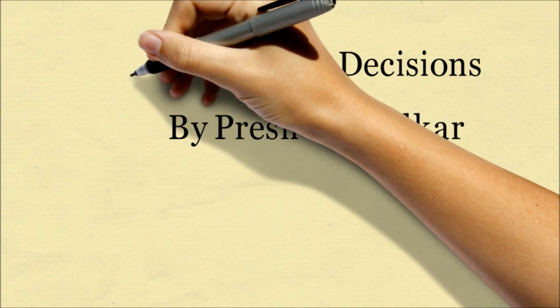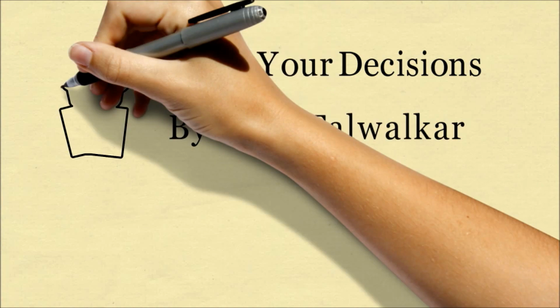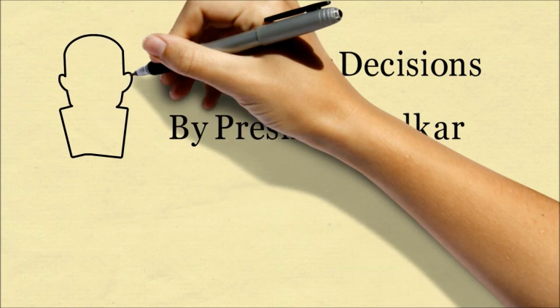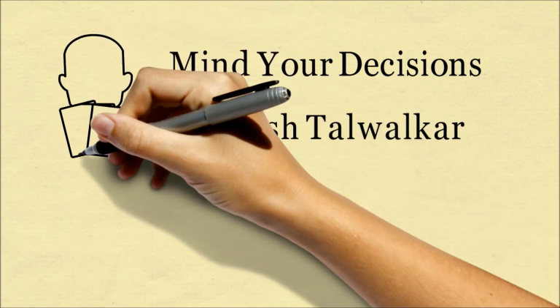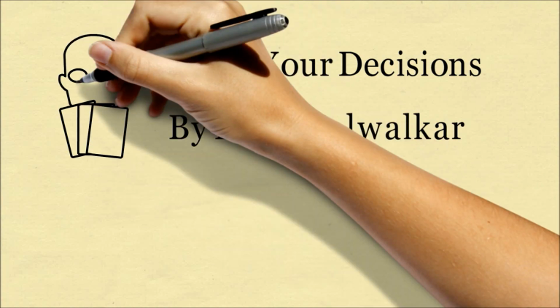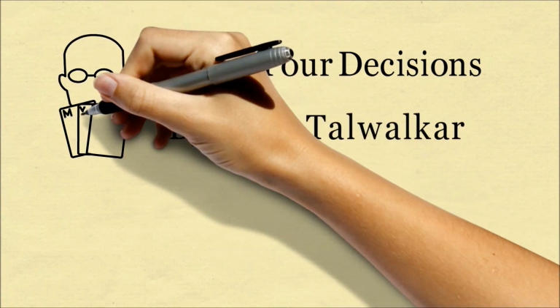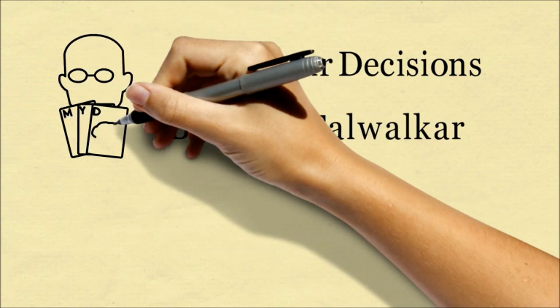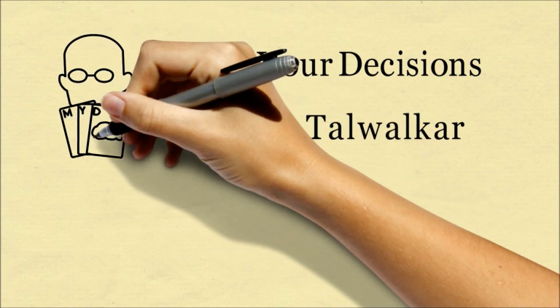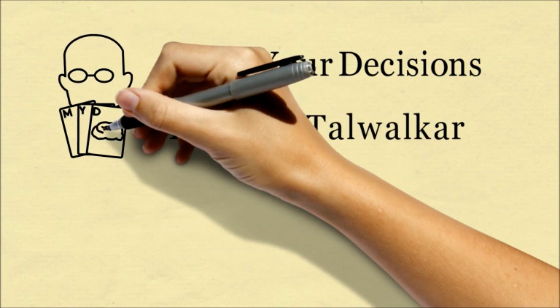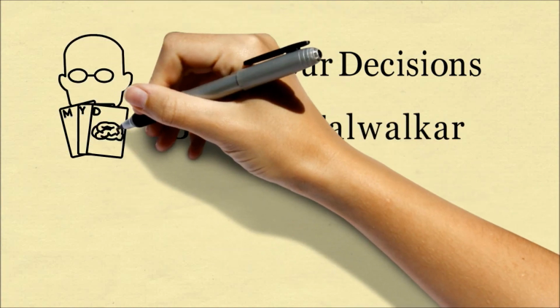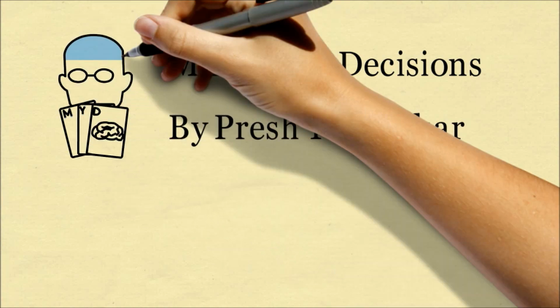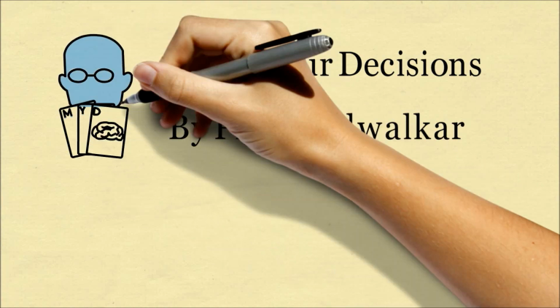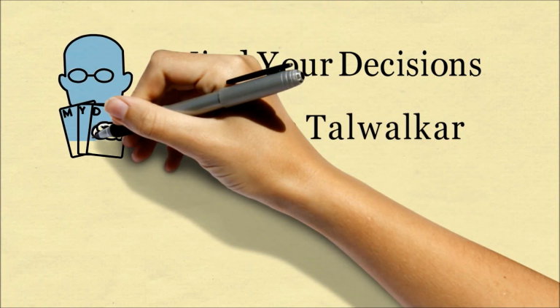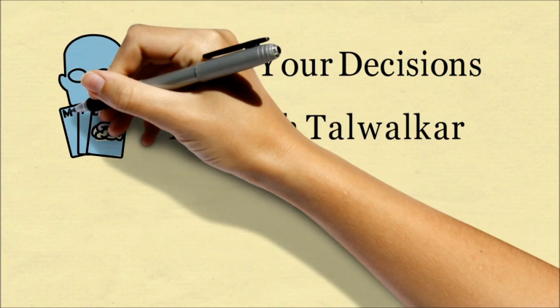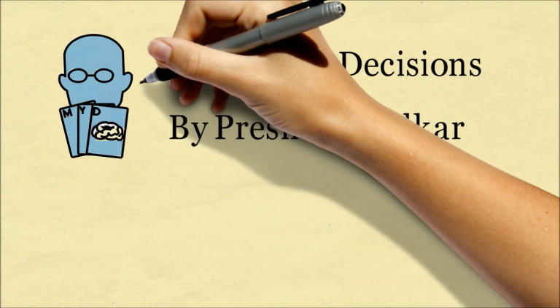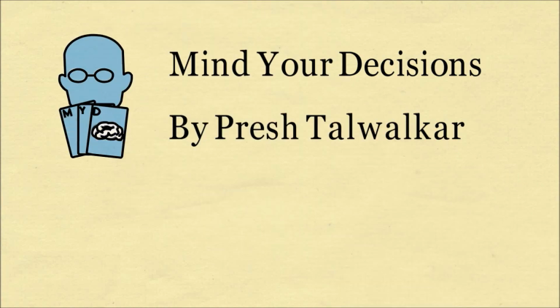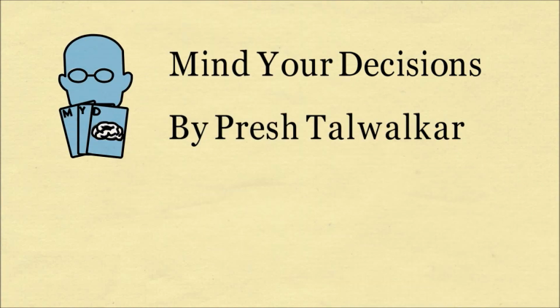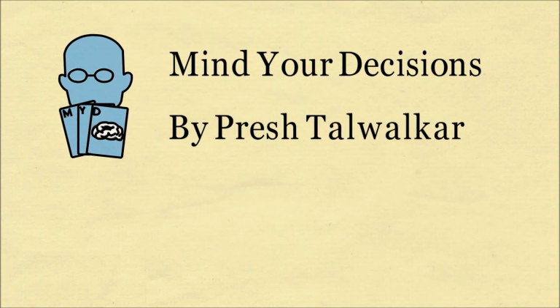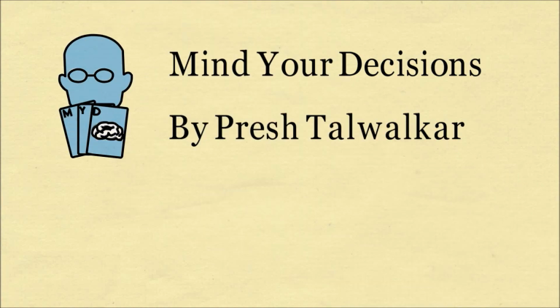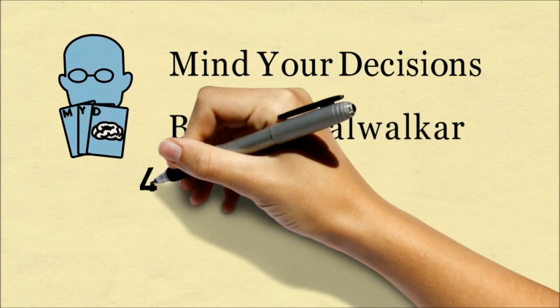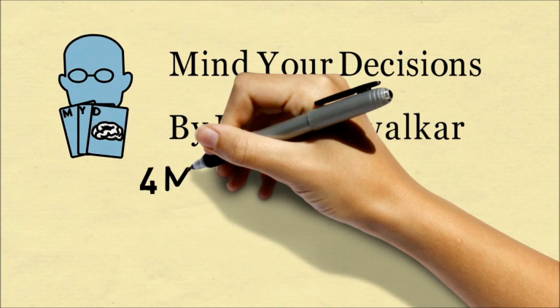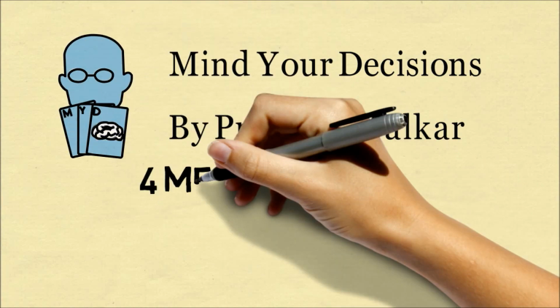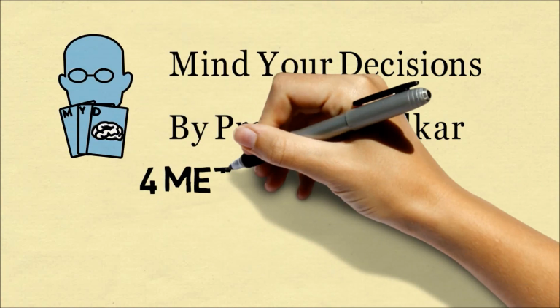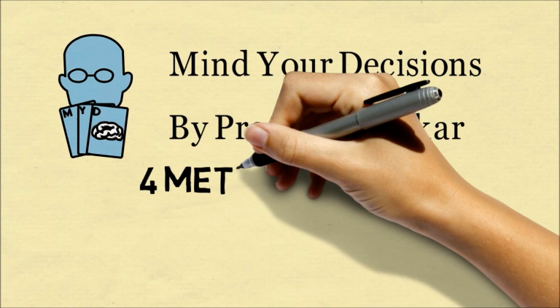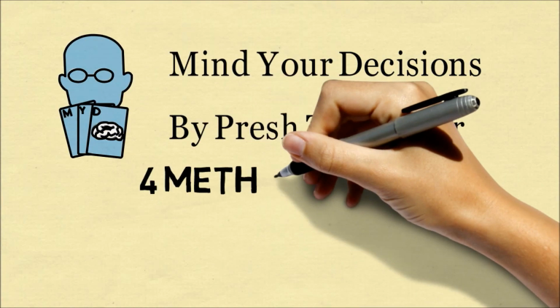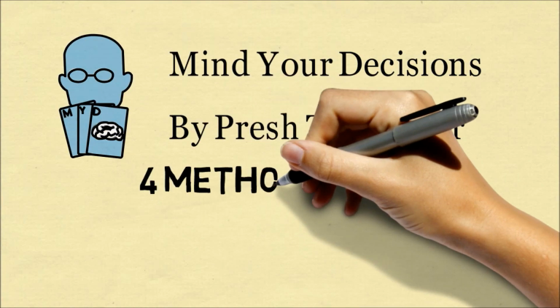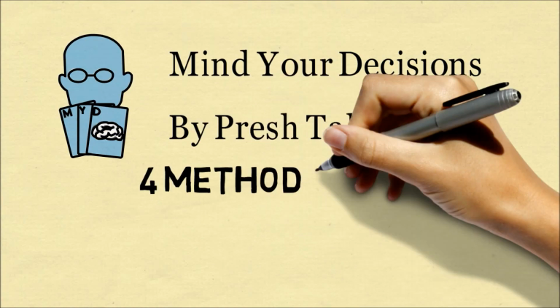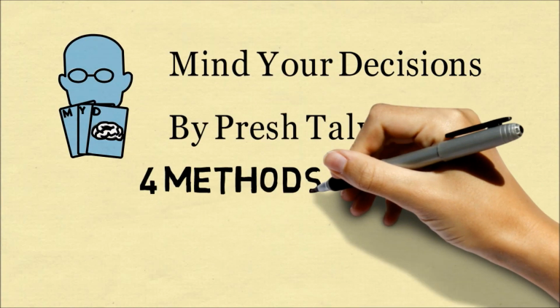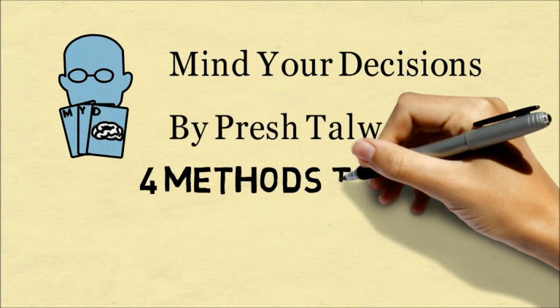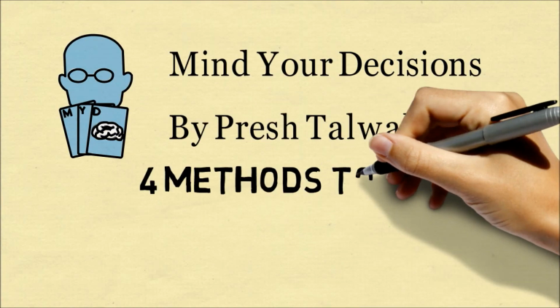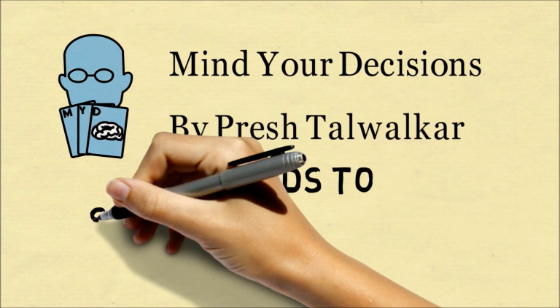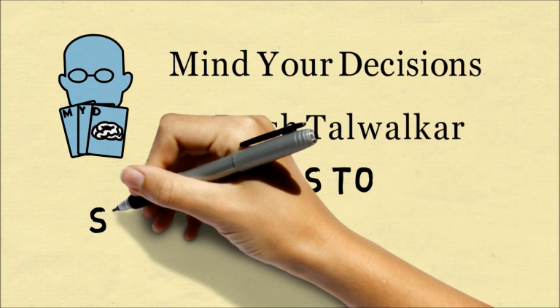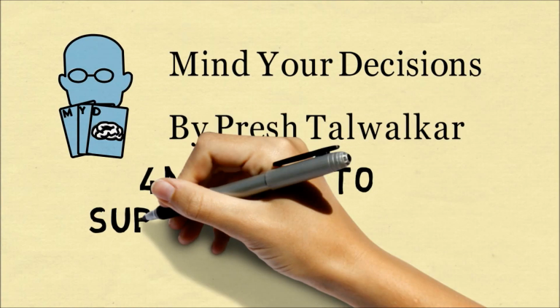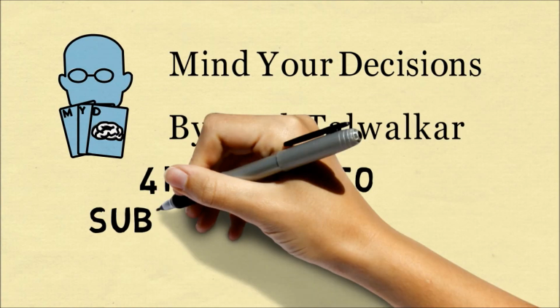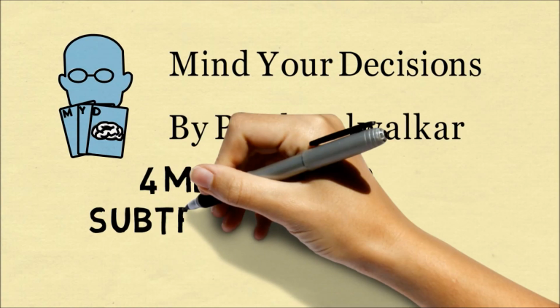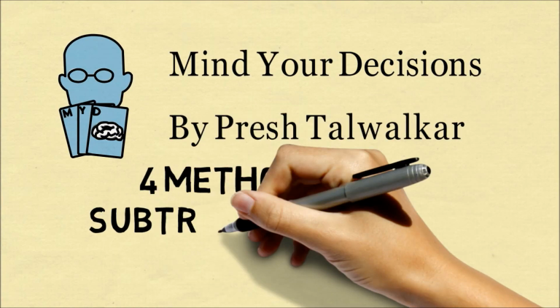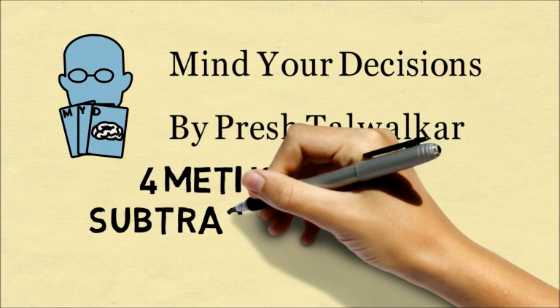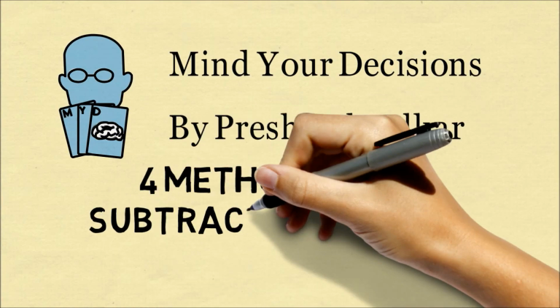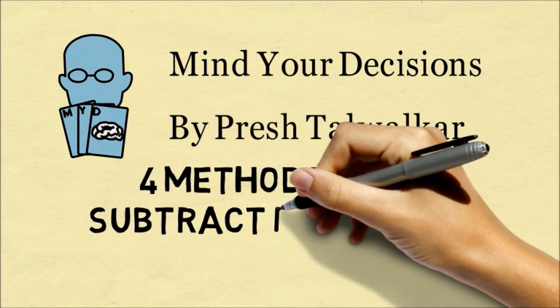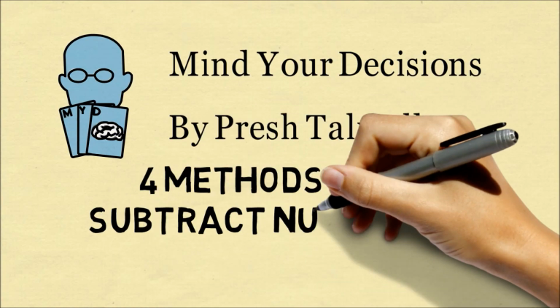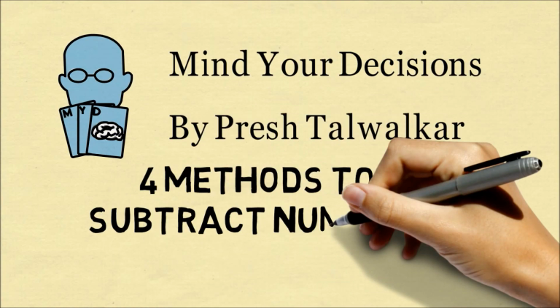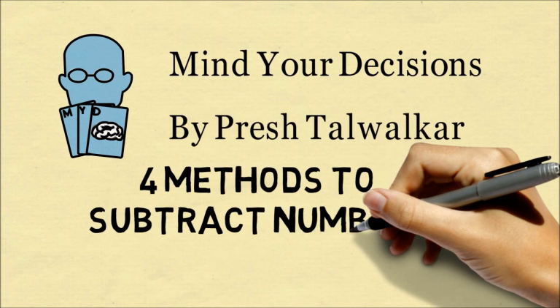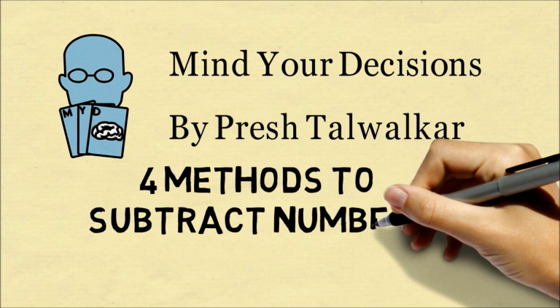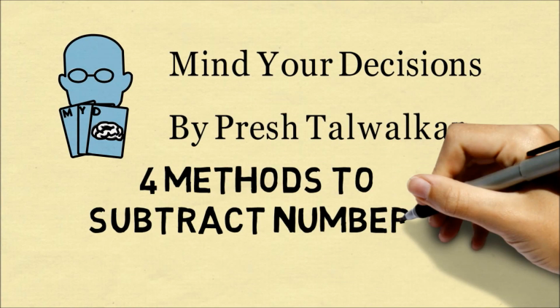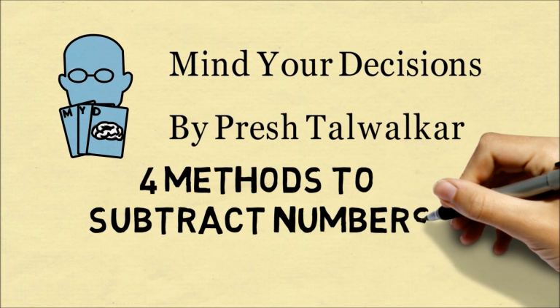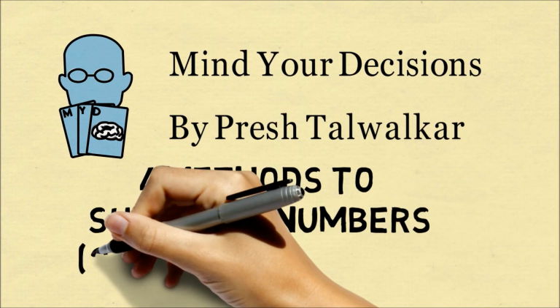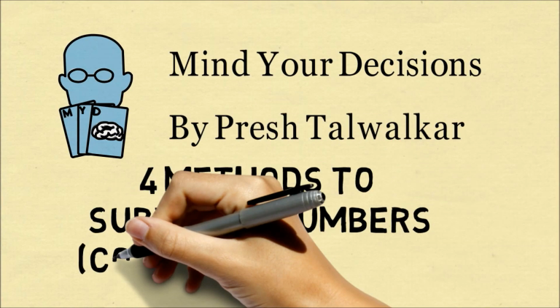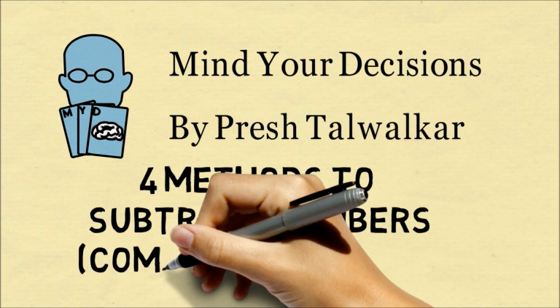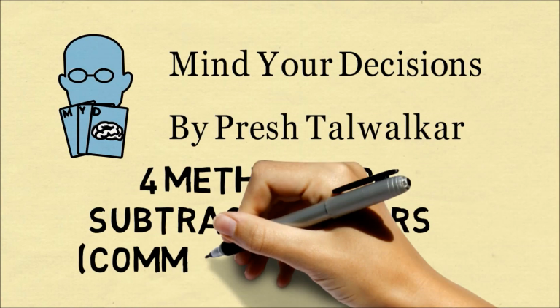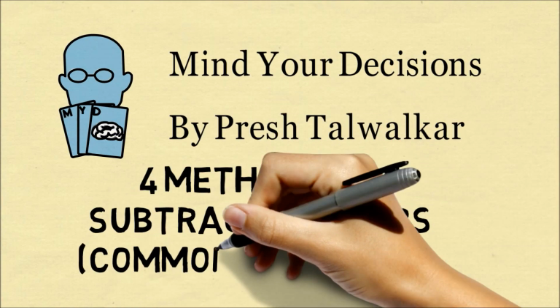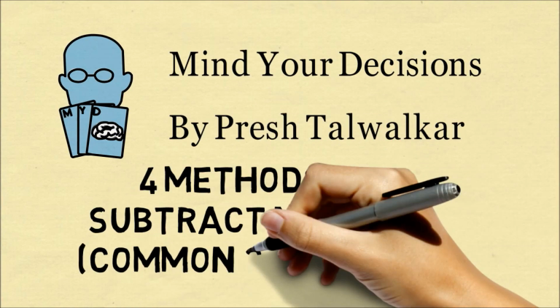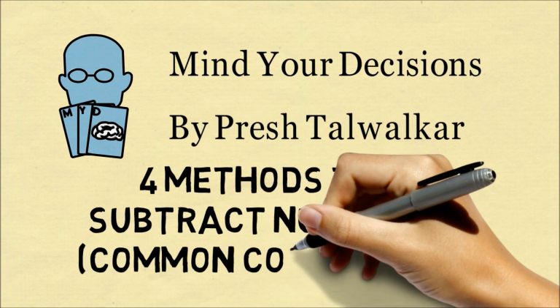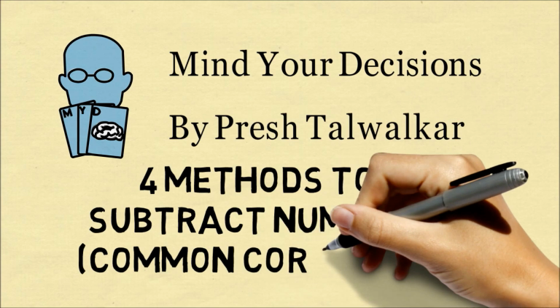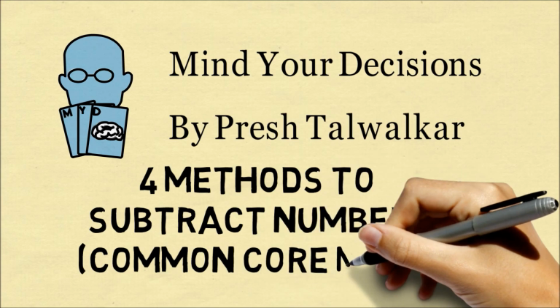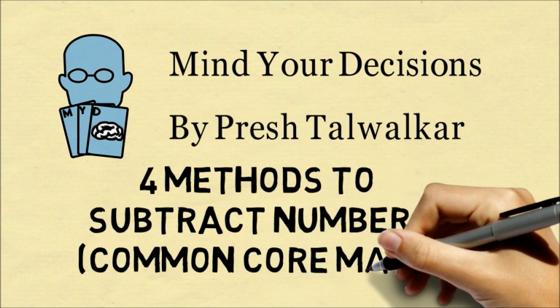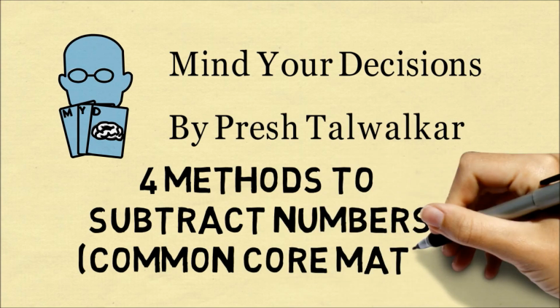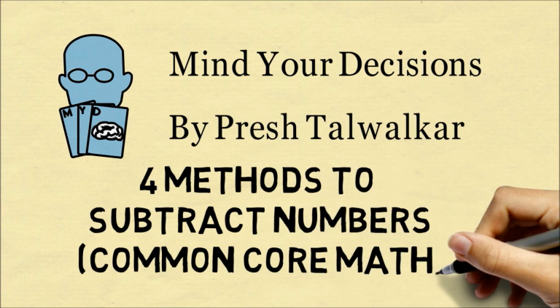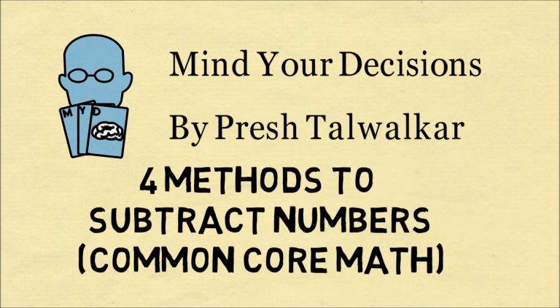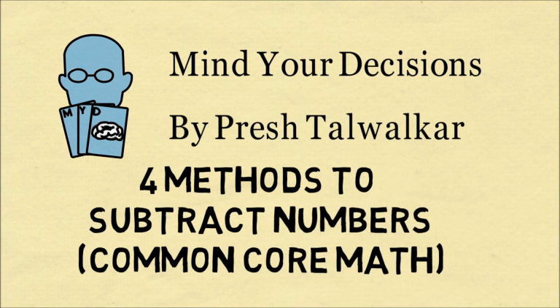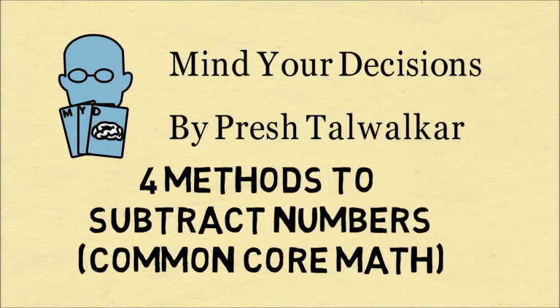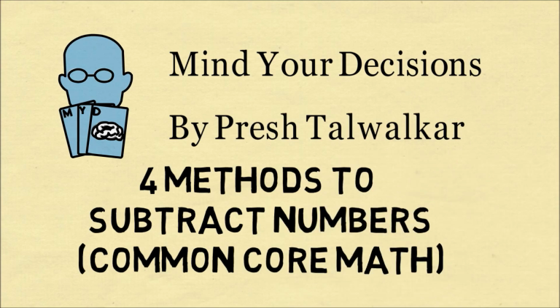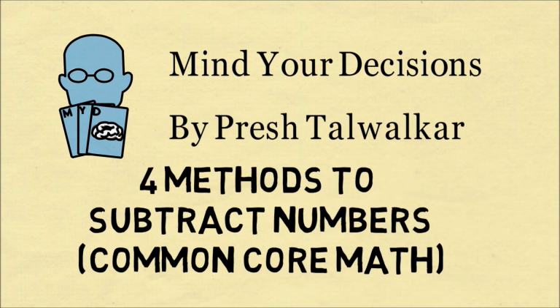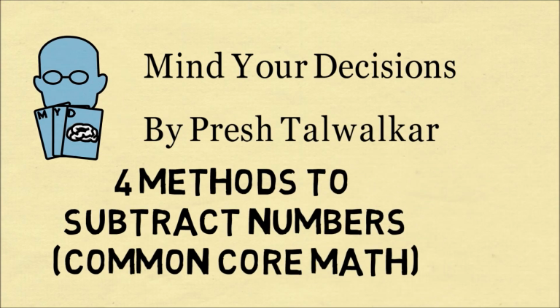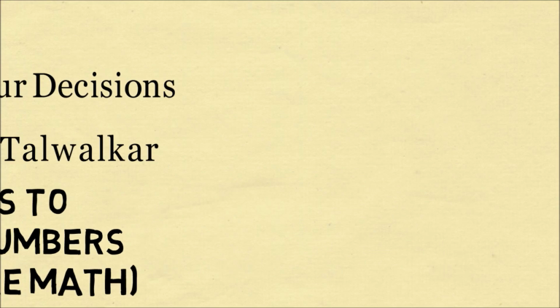Hi, this is Presh Talwalkar. Let's go over four methods to subtract numbers that are part of the Common Core curriculum.